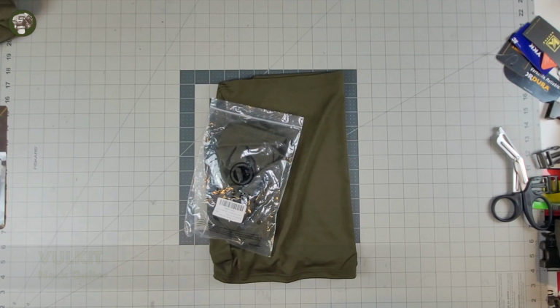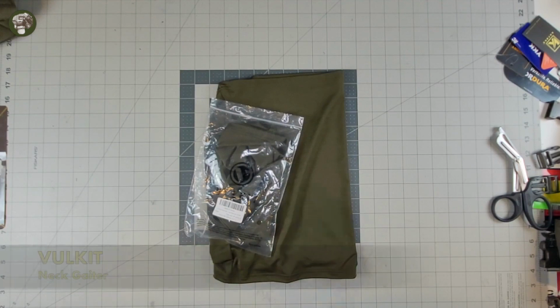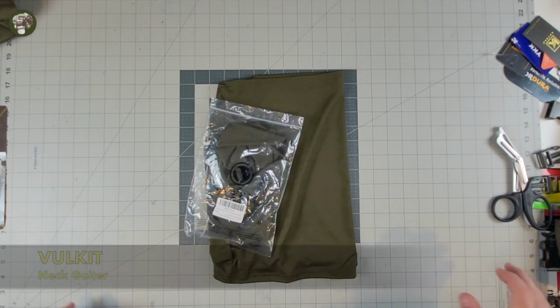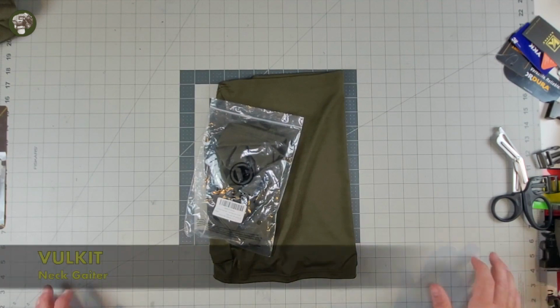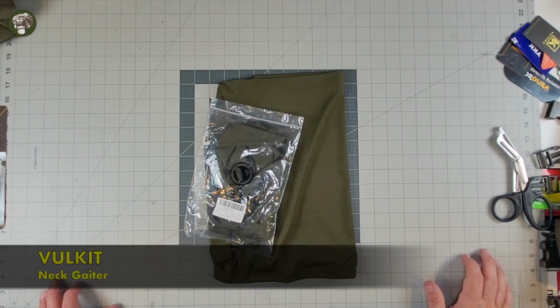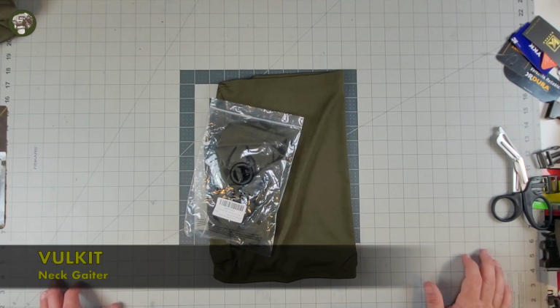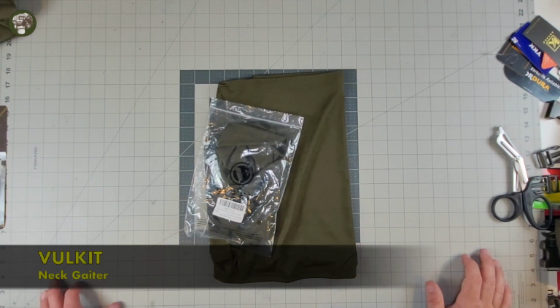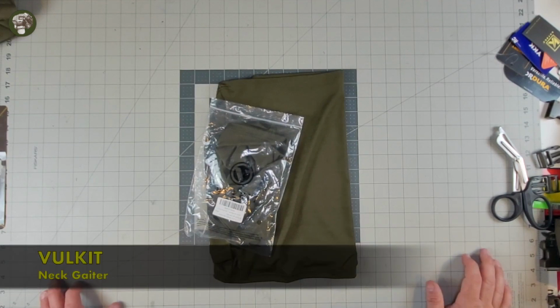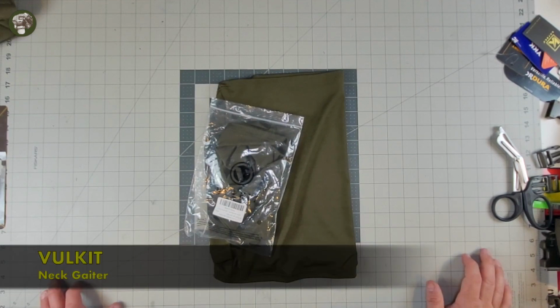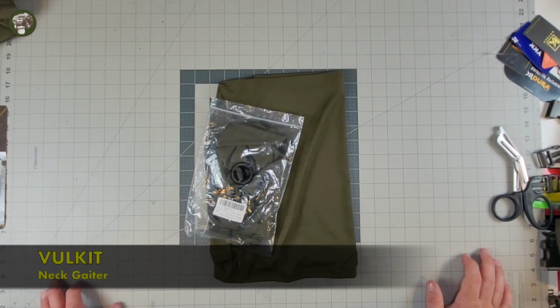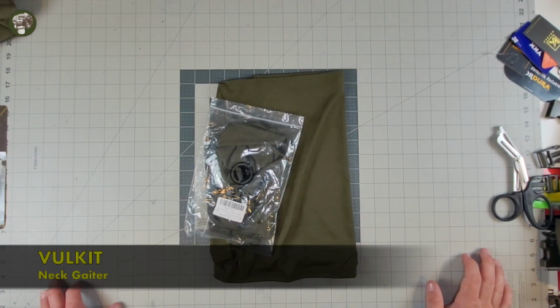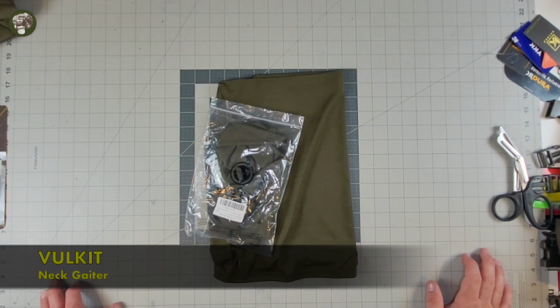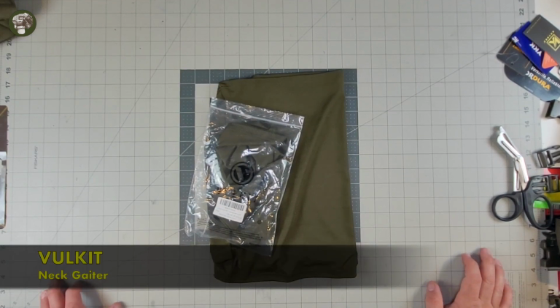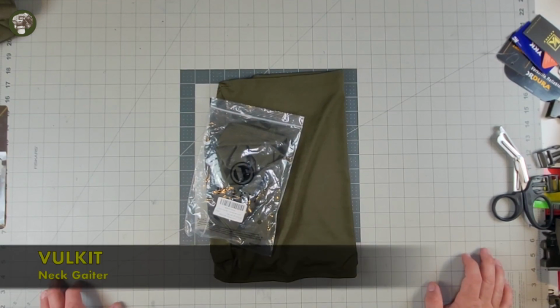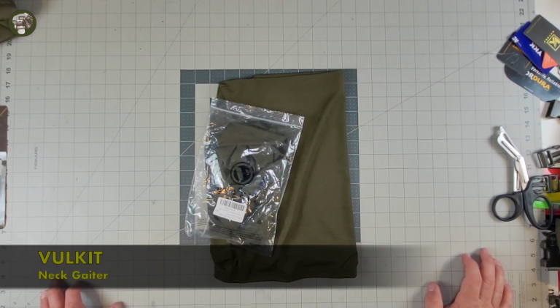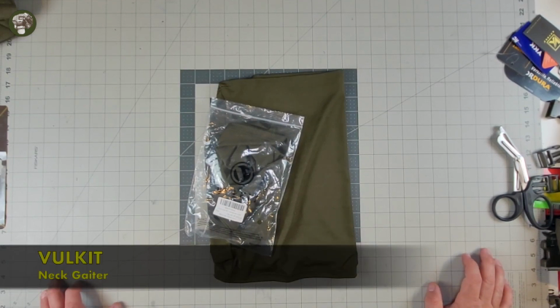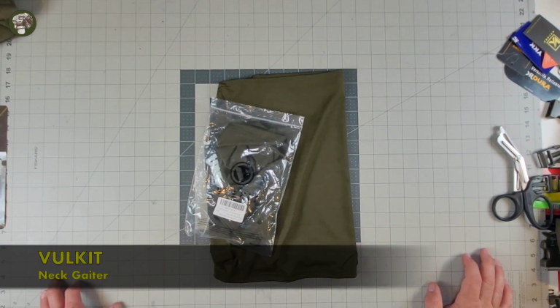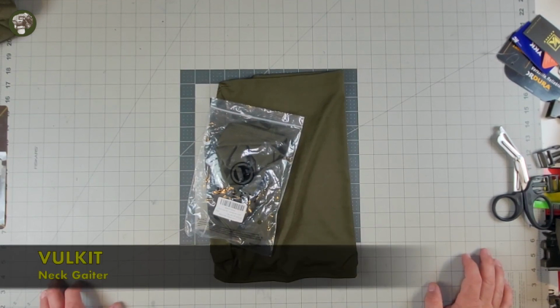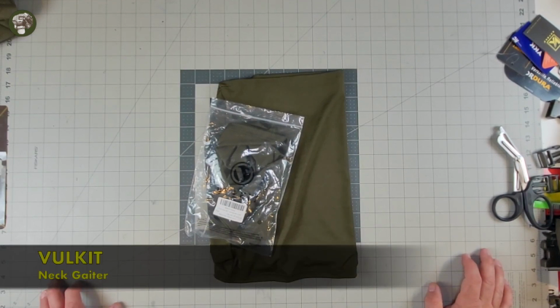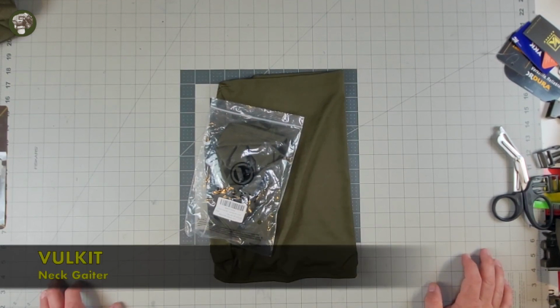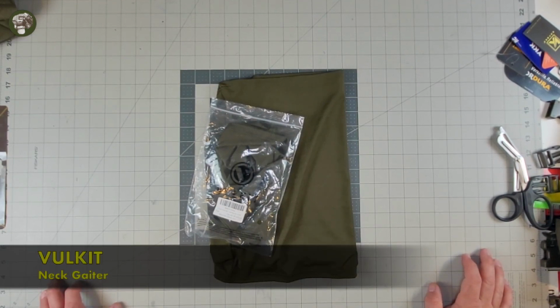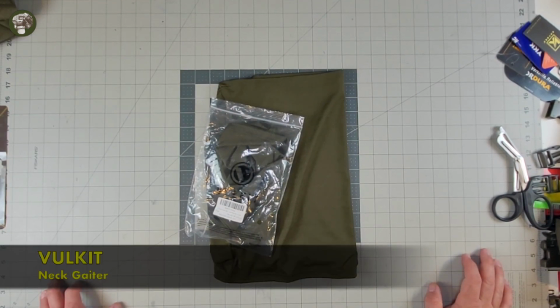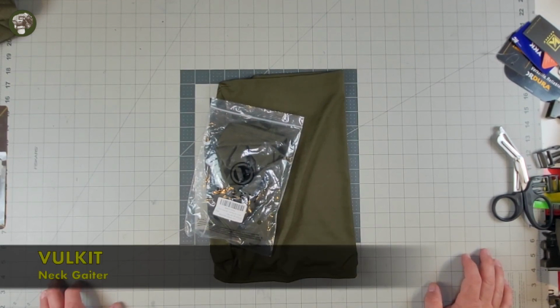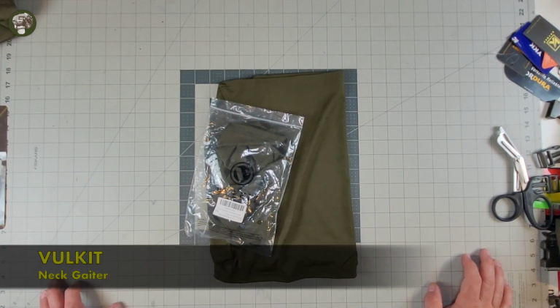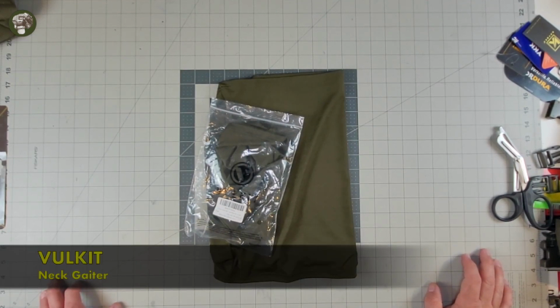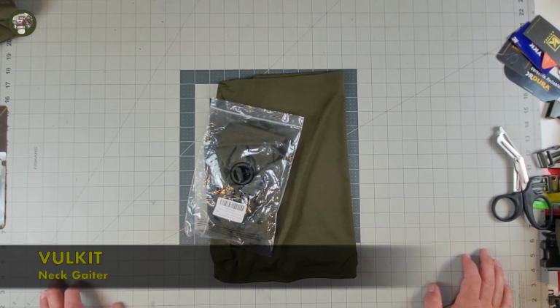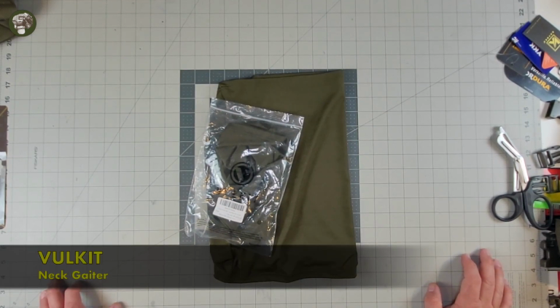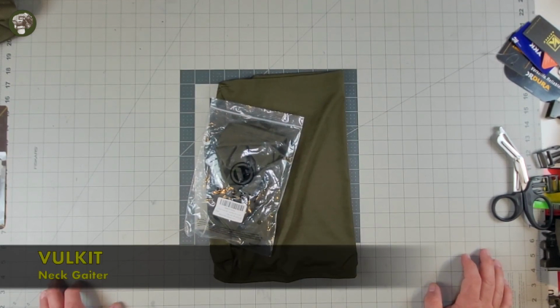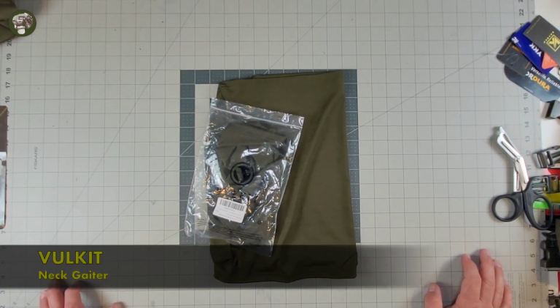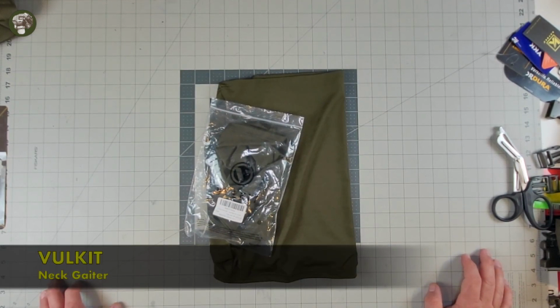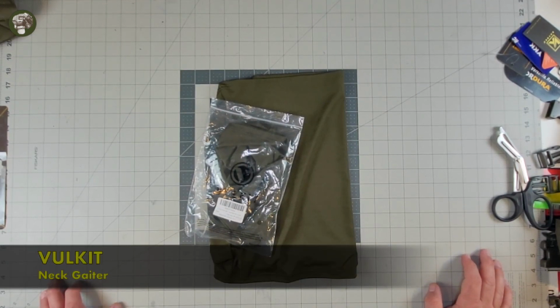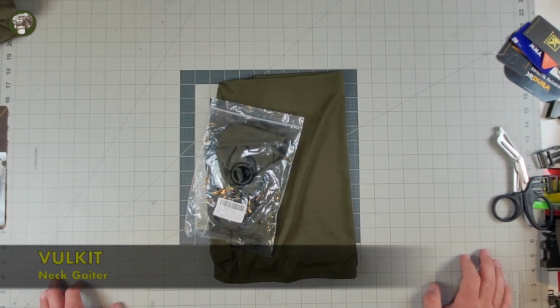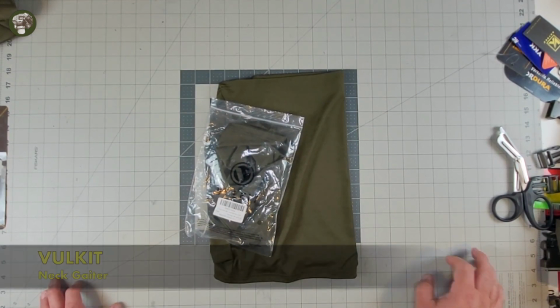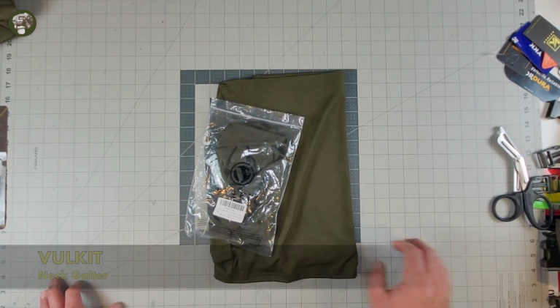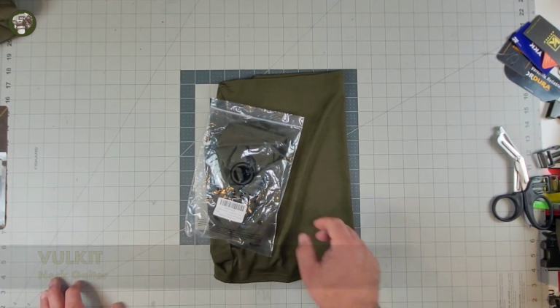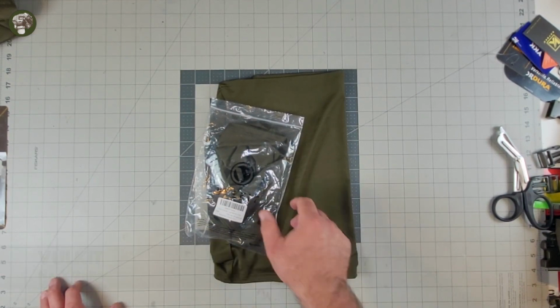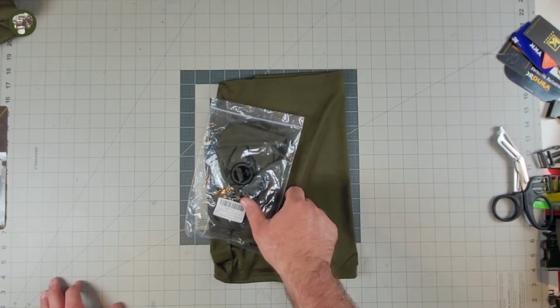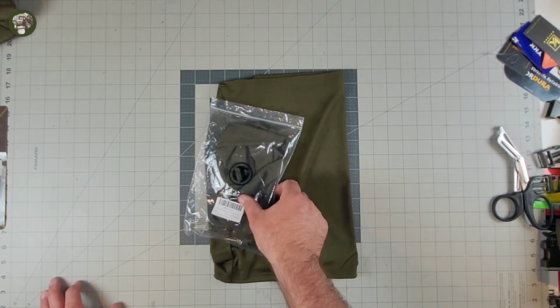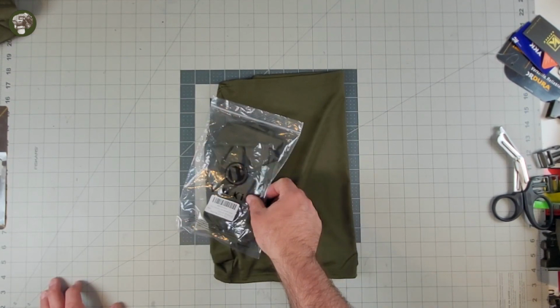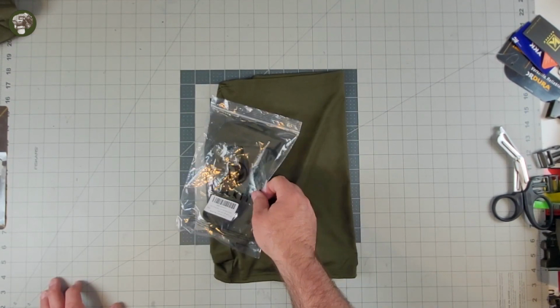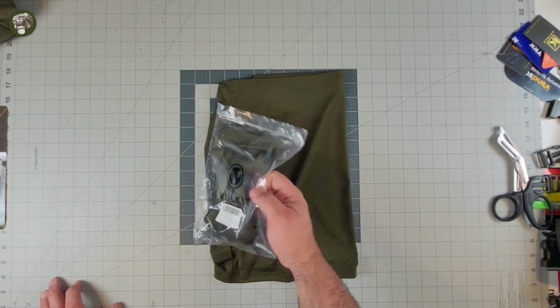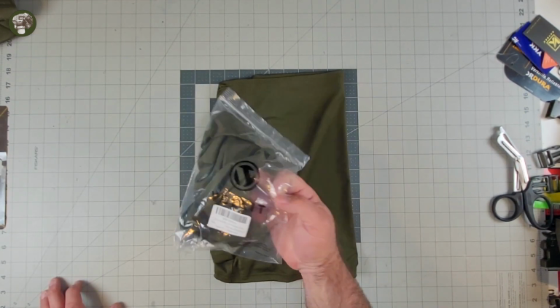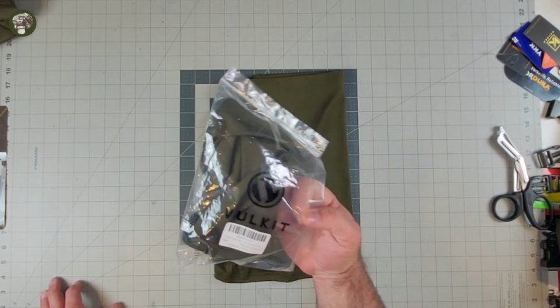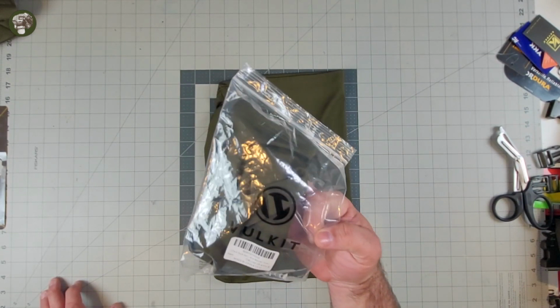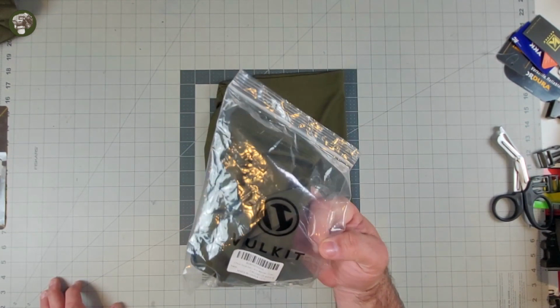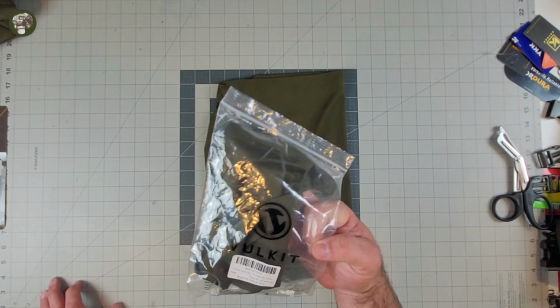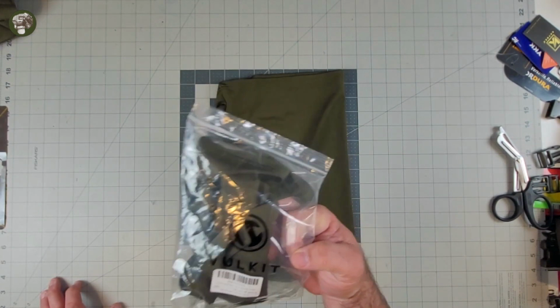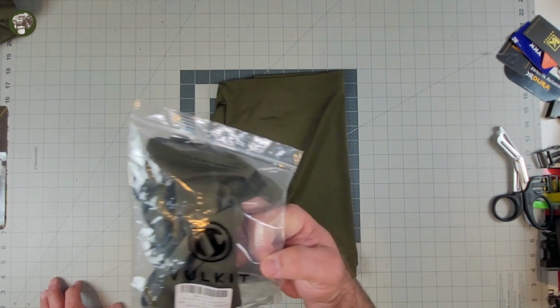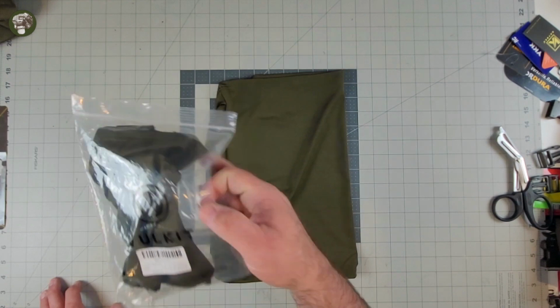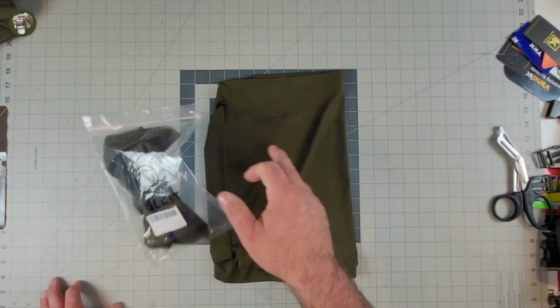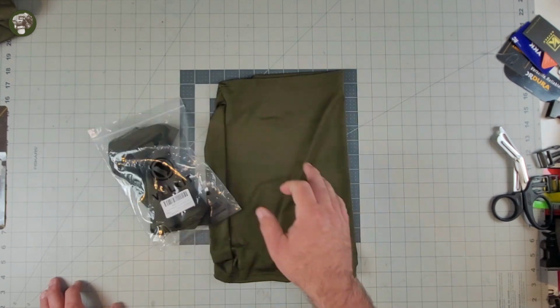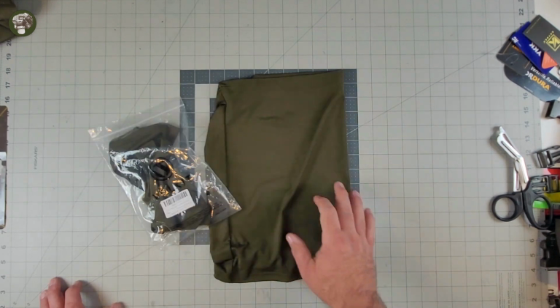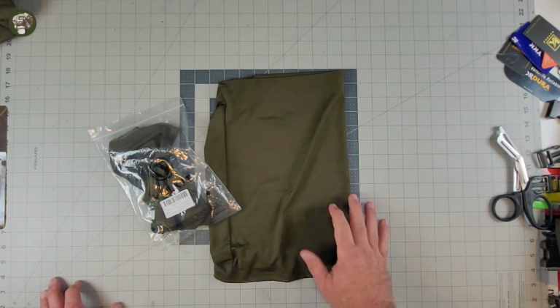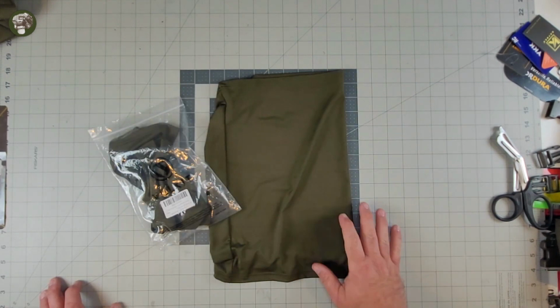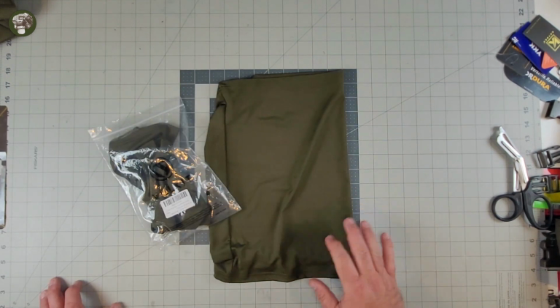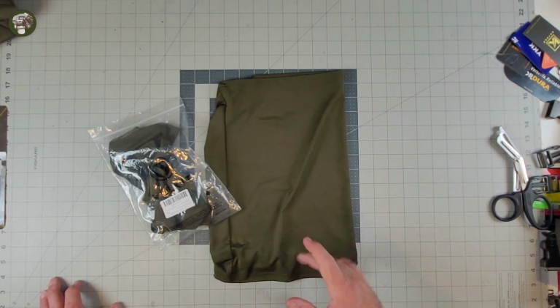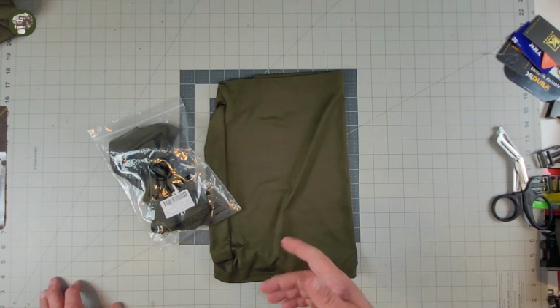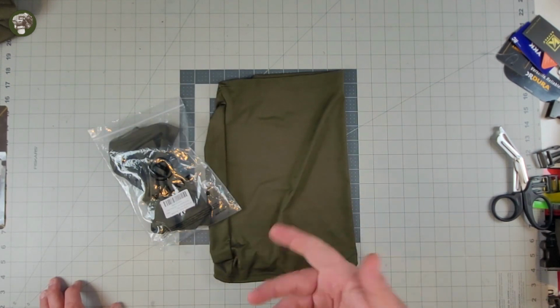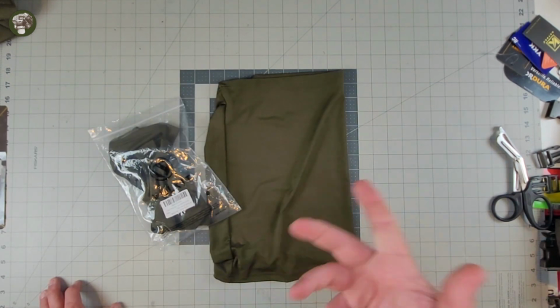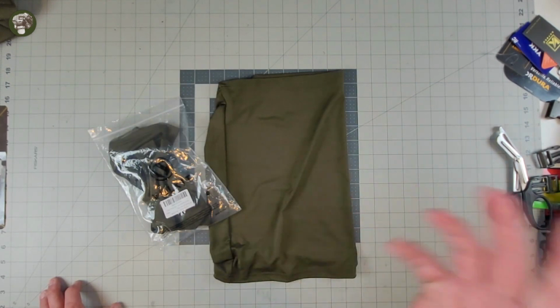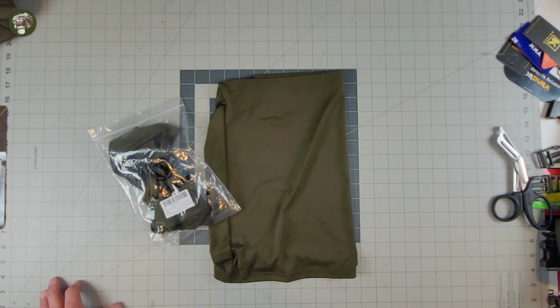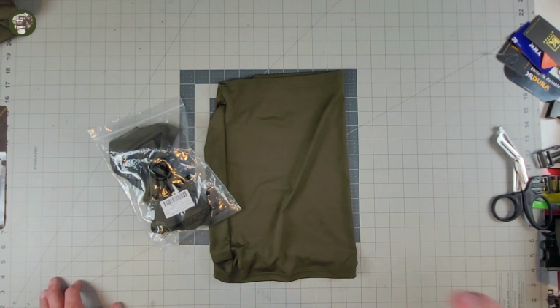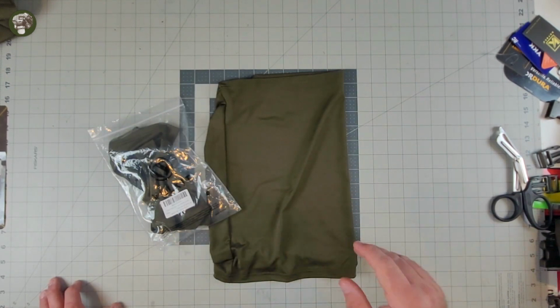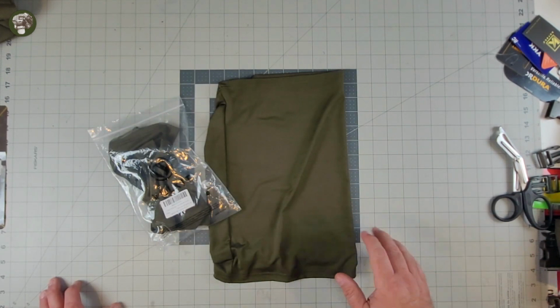Hey everybody, welcome to the Muddy Reviews. Today we're checking out the Vulkit 2-pack Net Gators in Ranger Green slash Army Green.